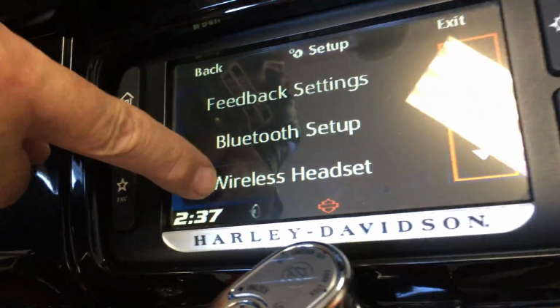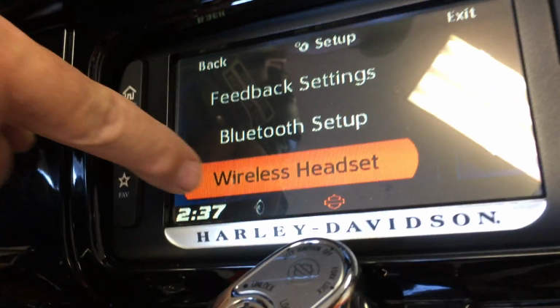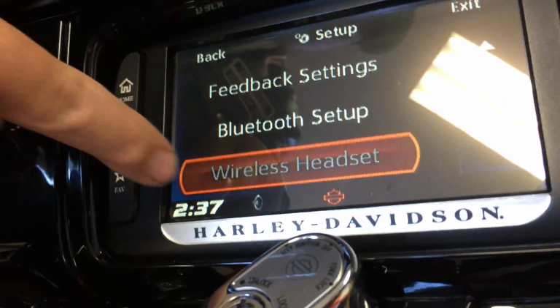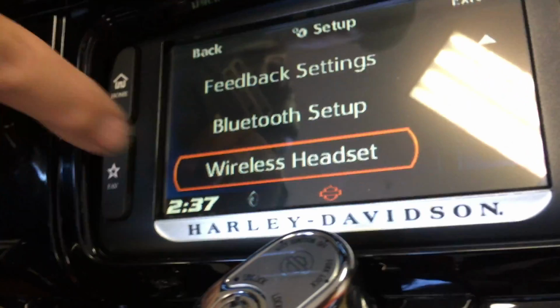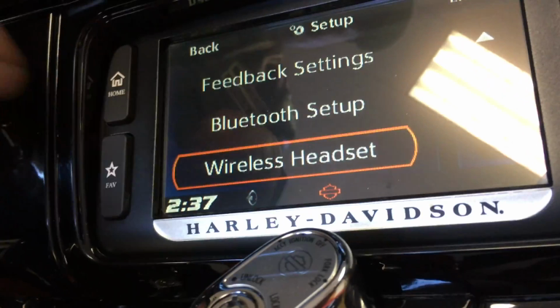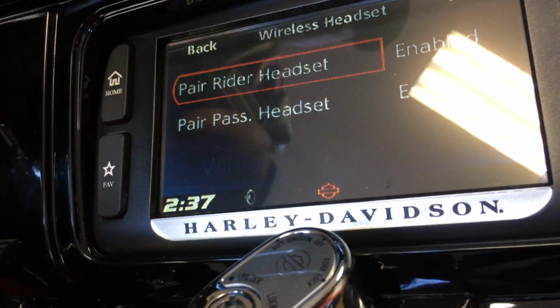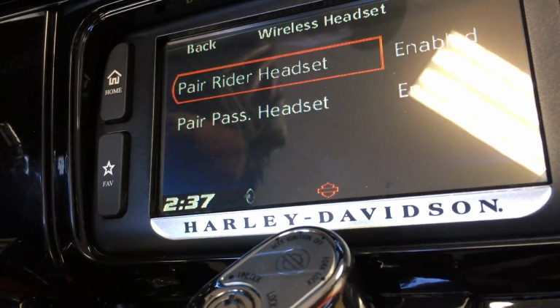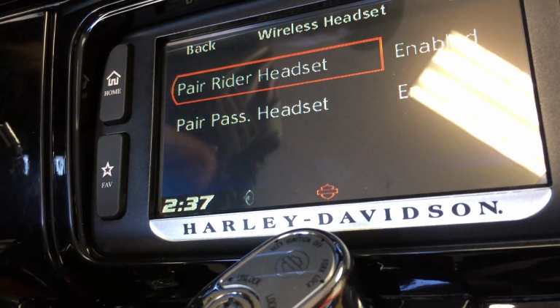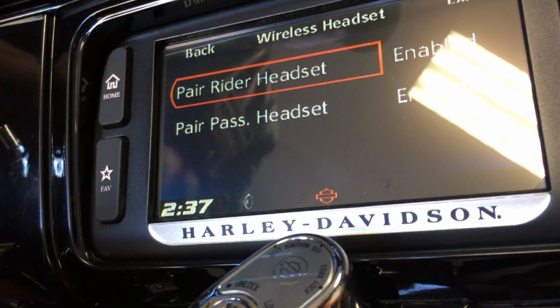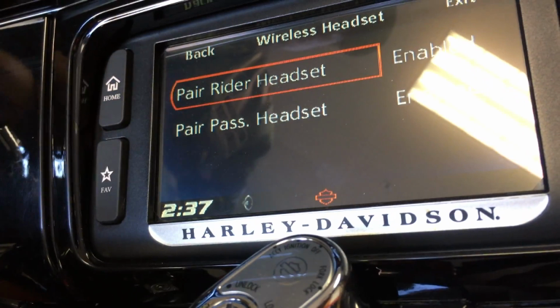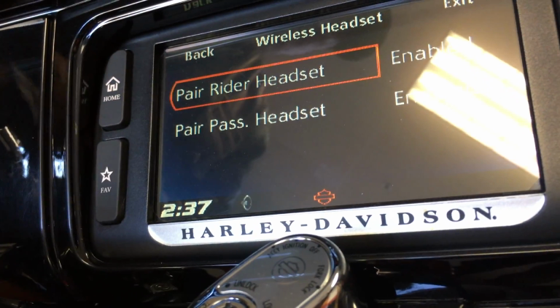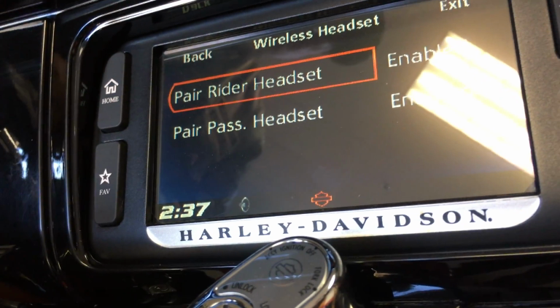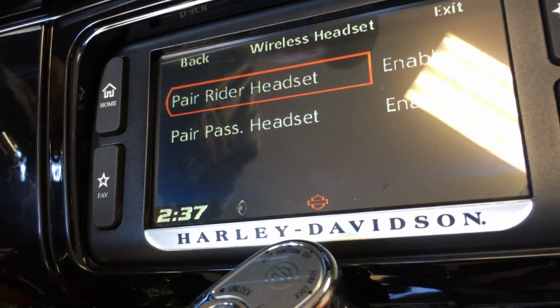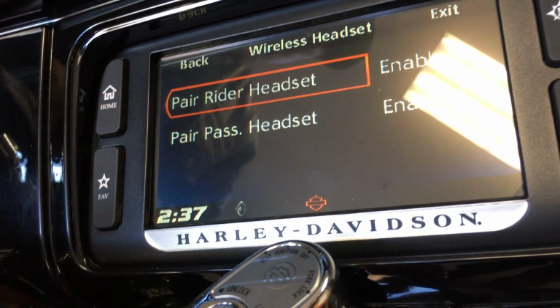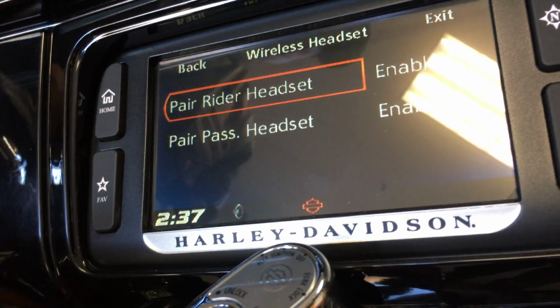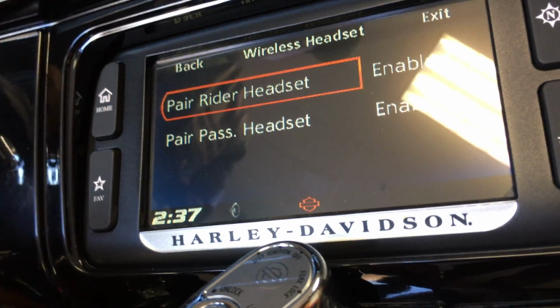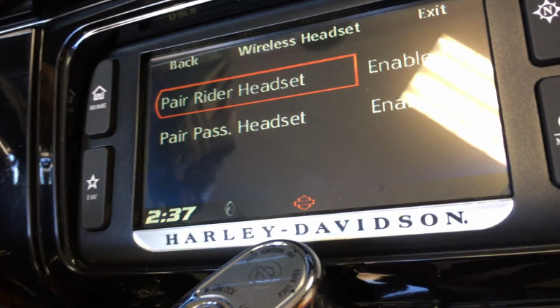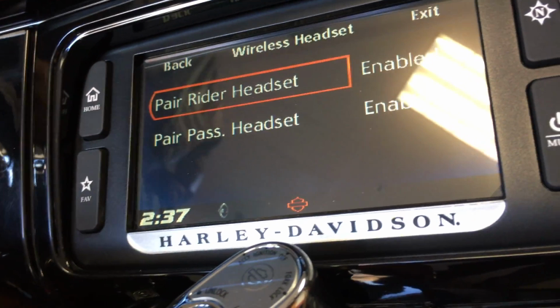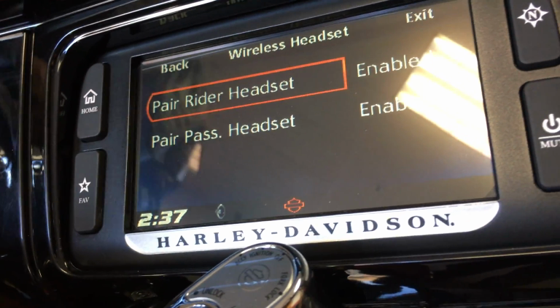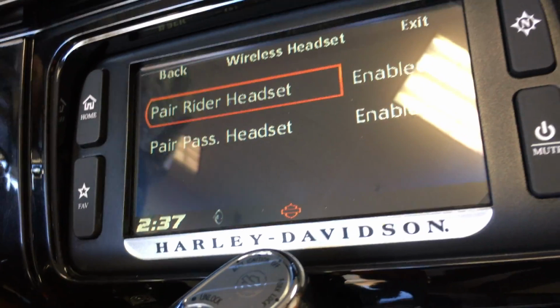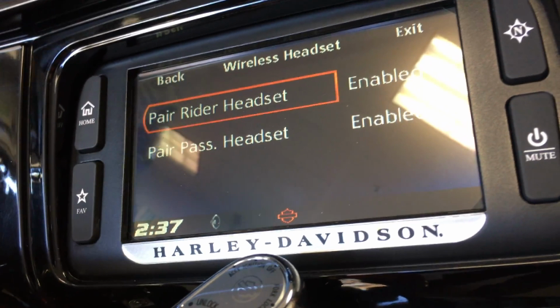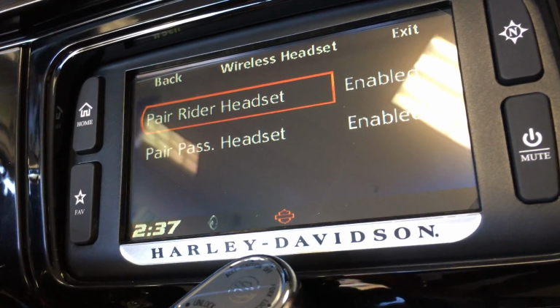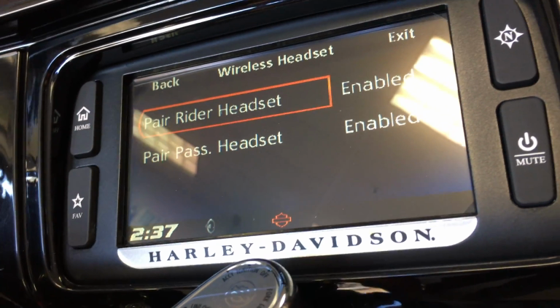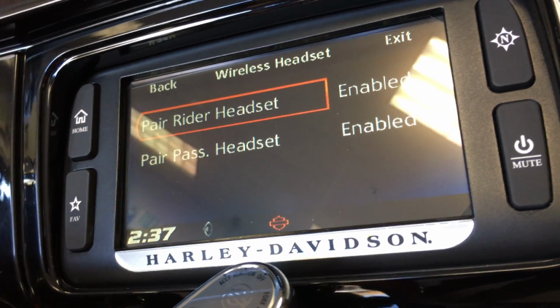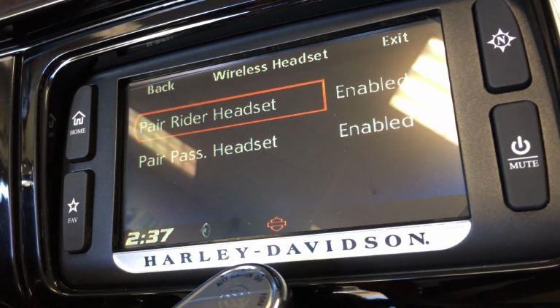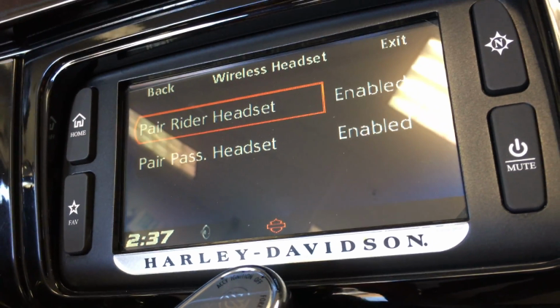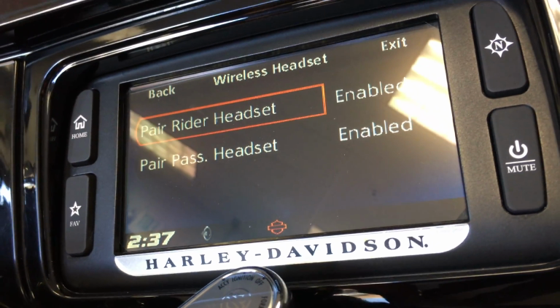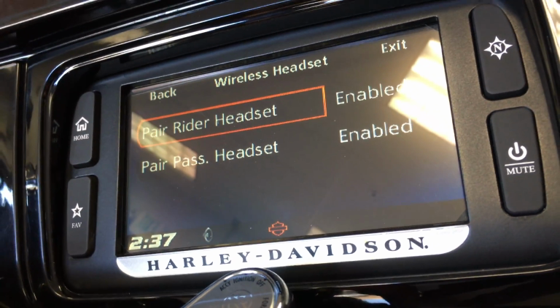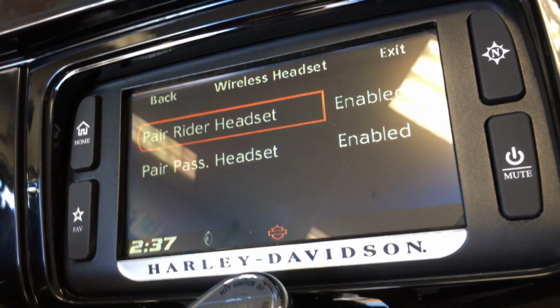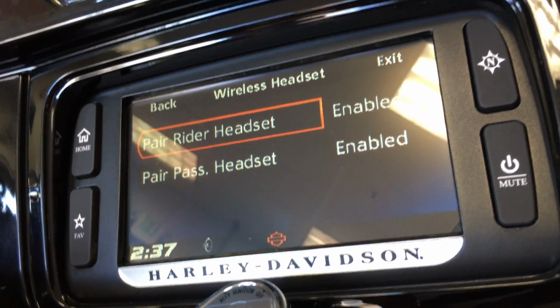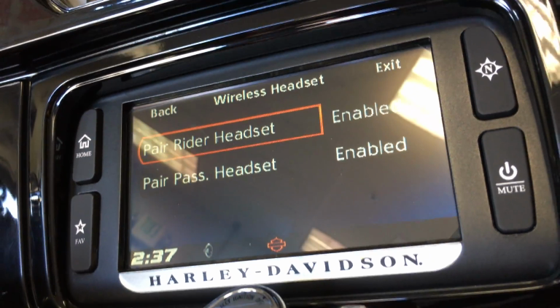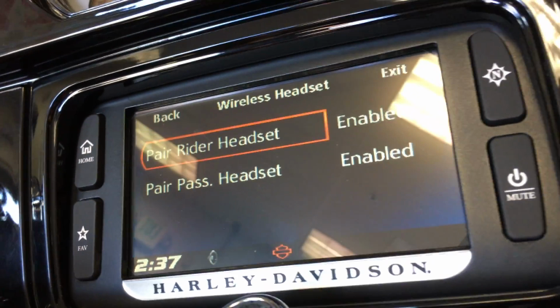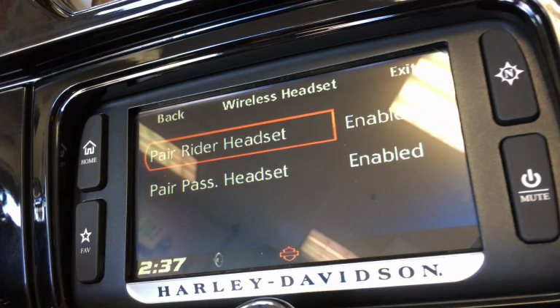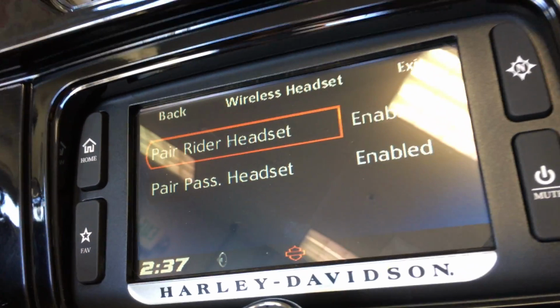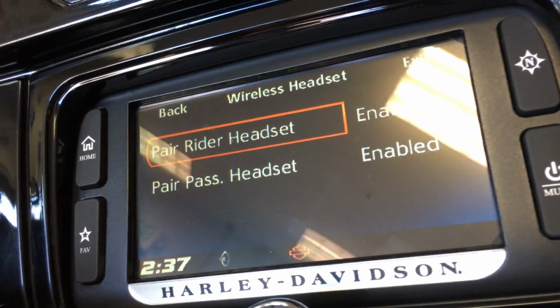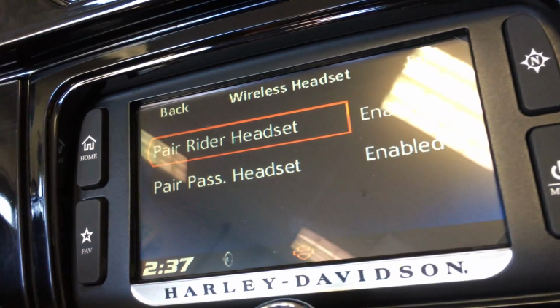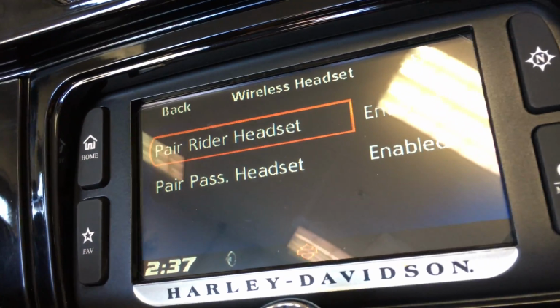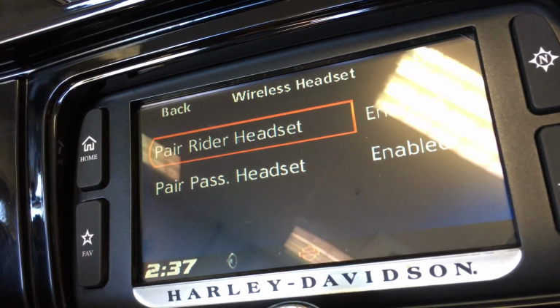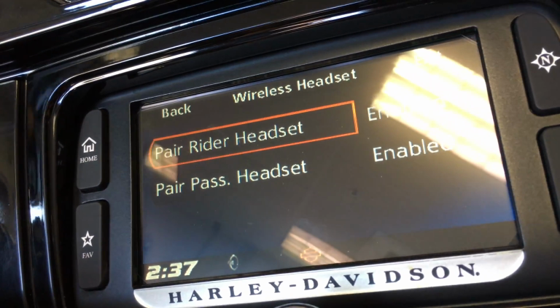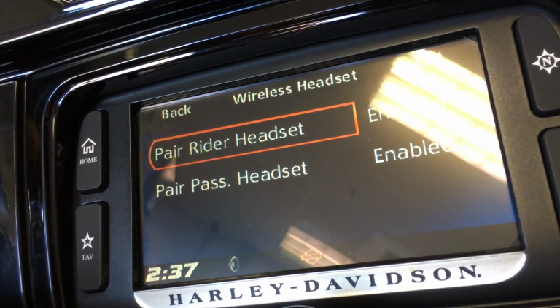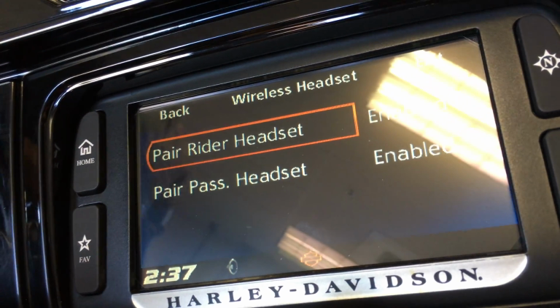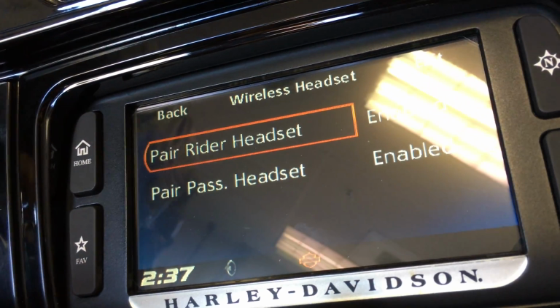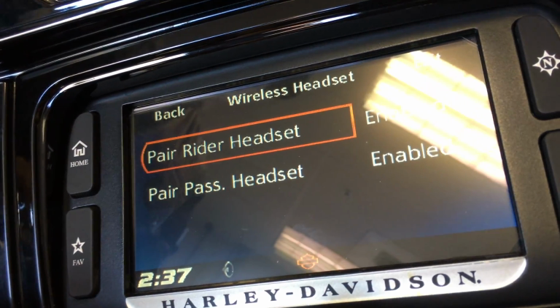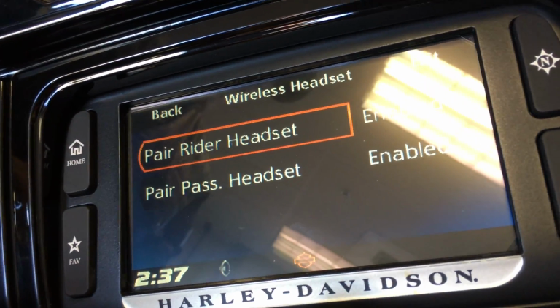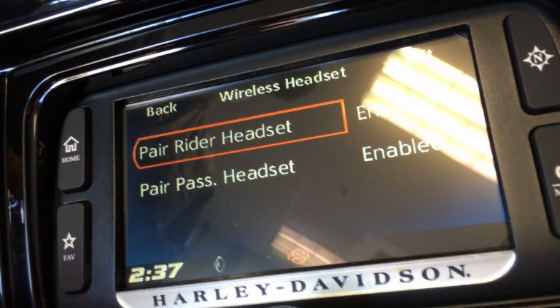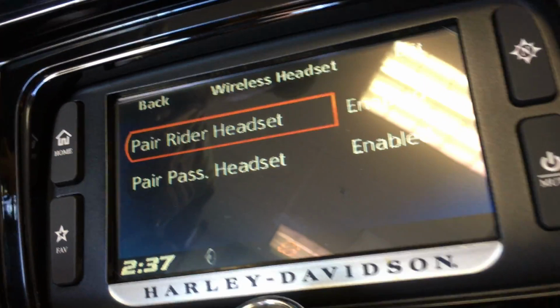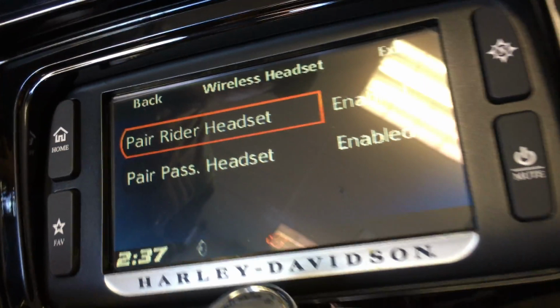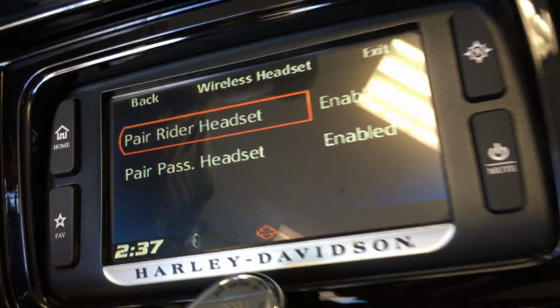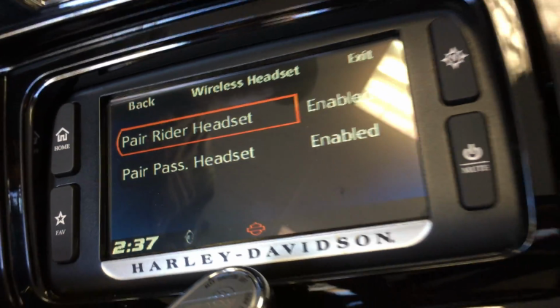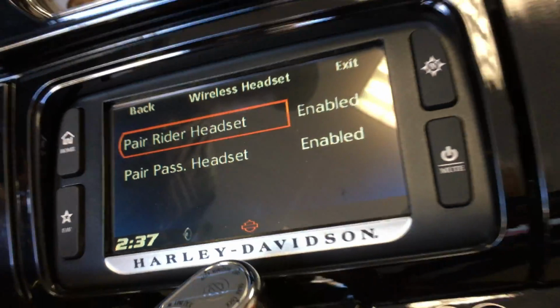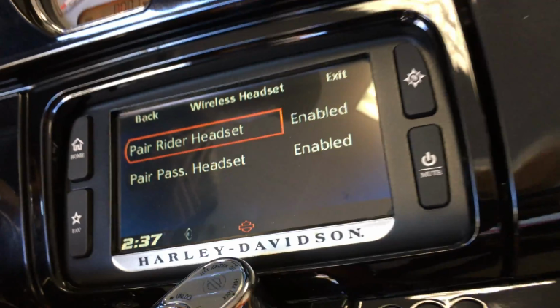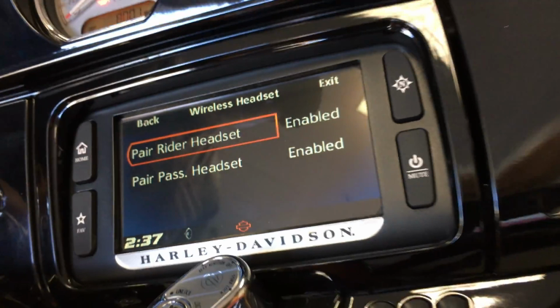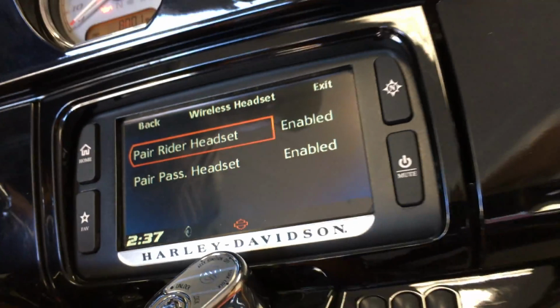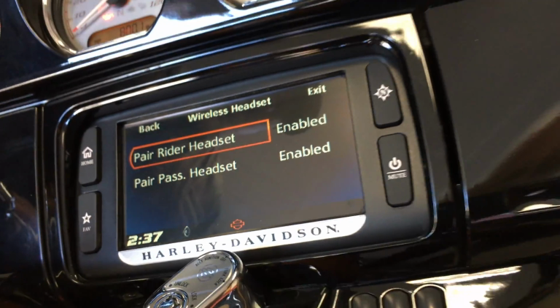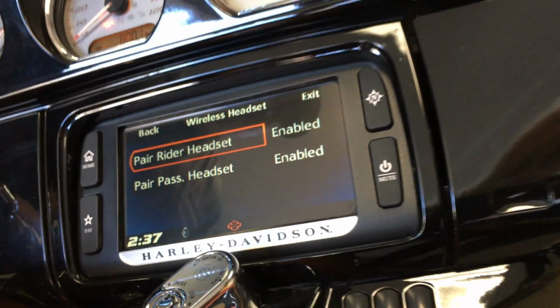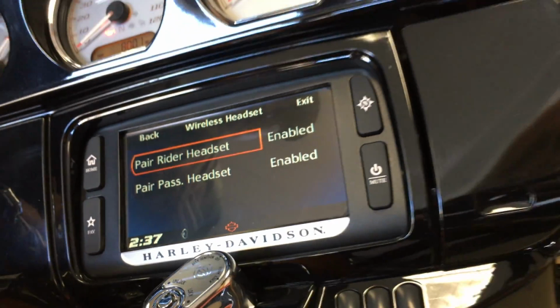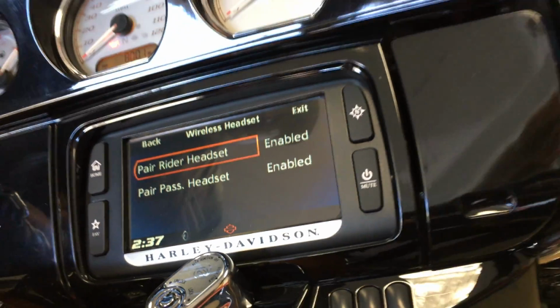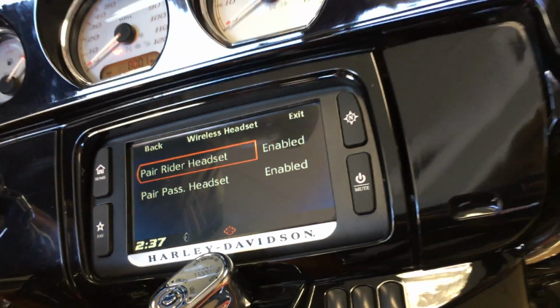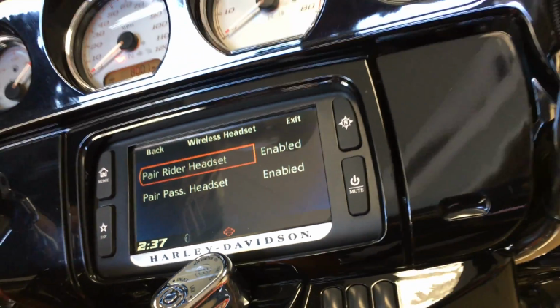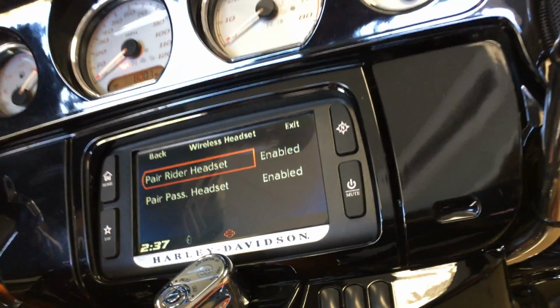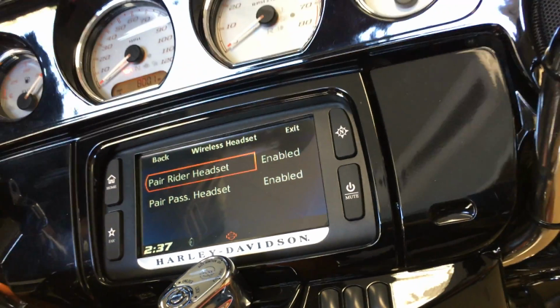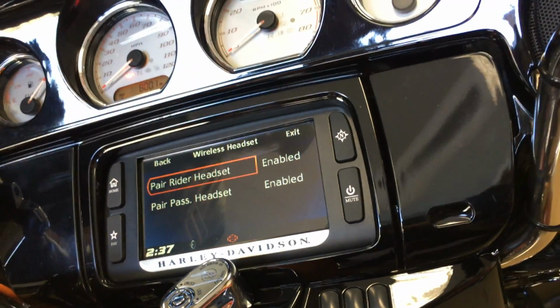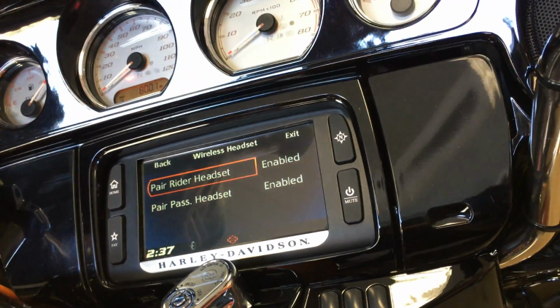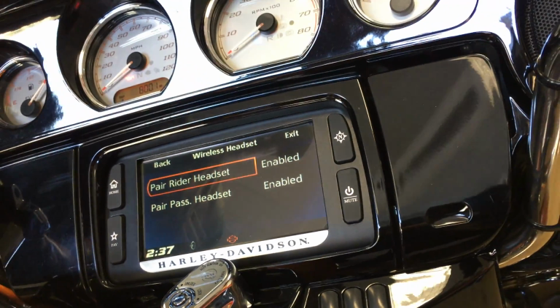So if you see that it means it took, and now I can pair a rider. Per passenger has all new options — they are both enabled.